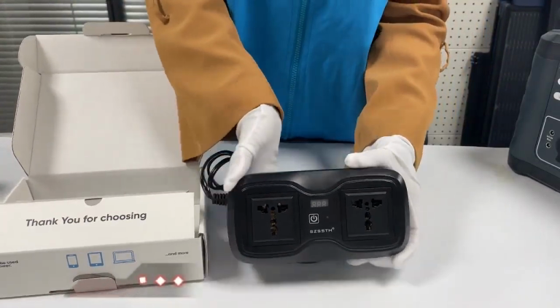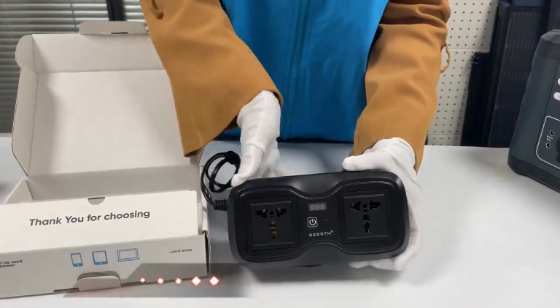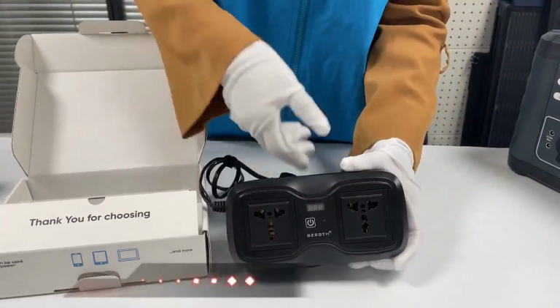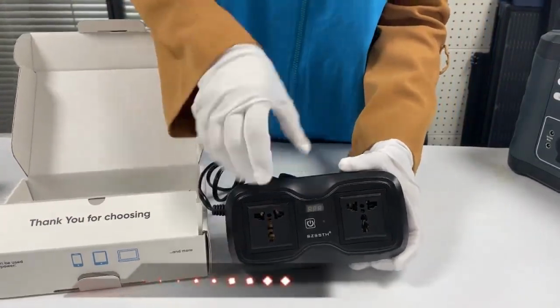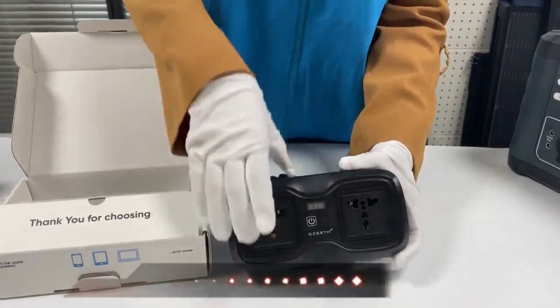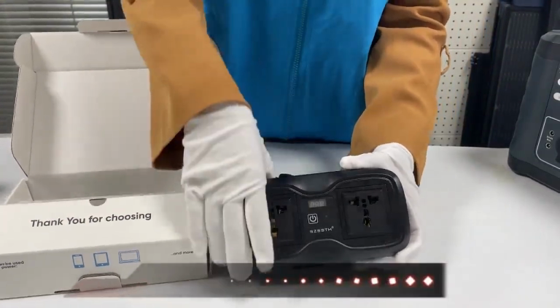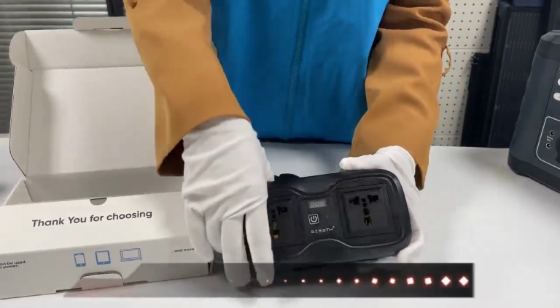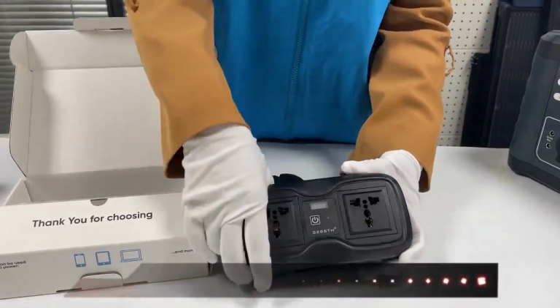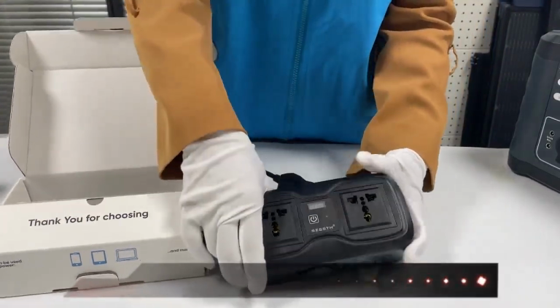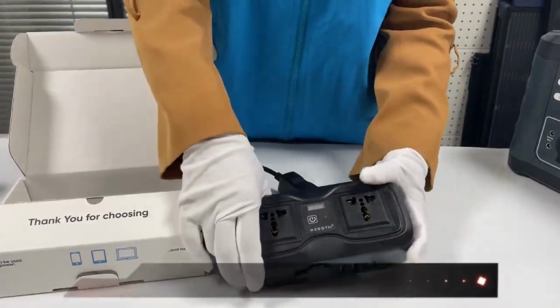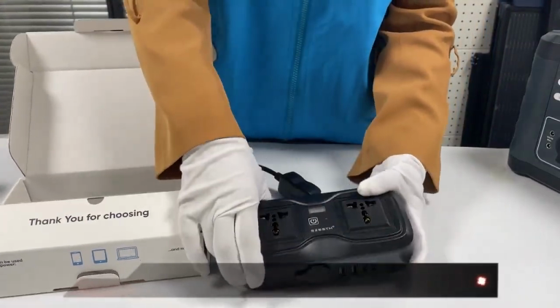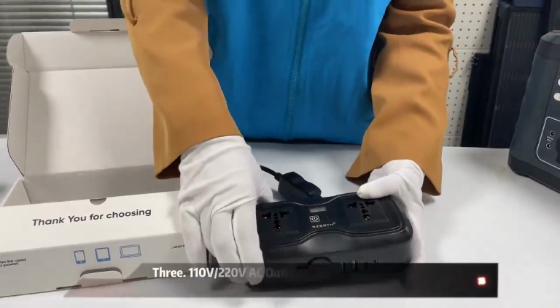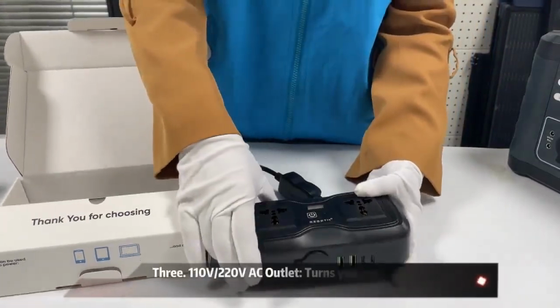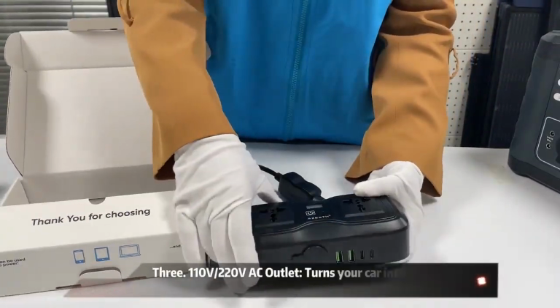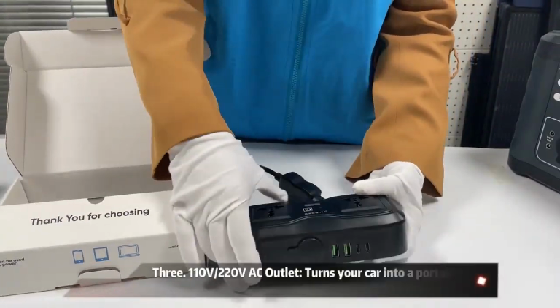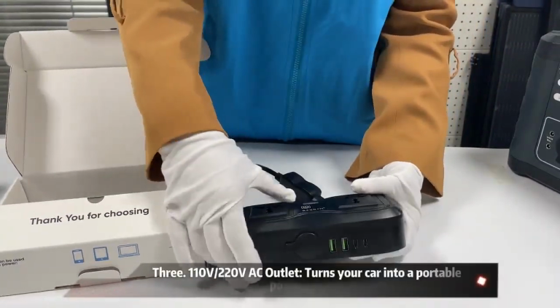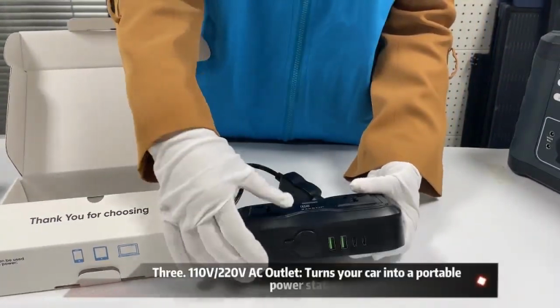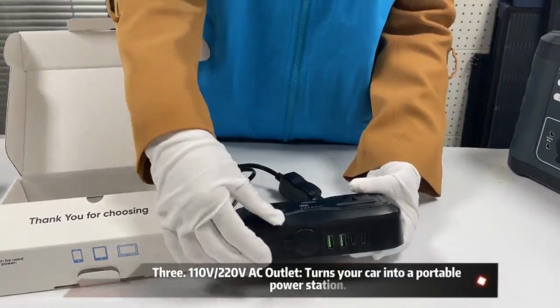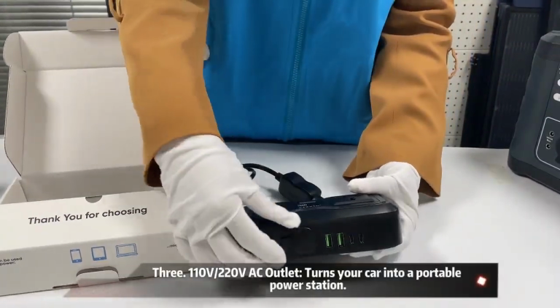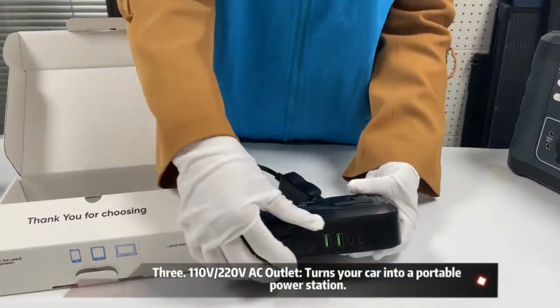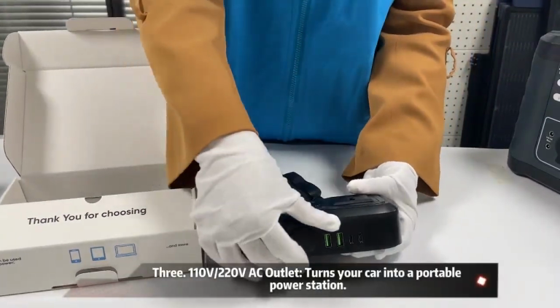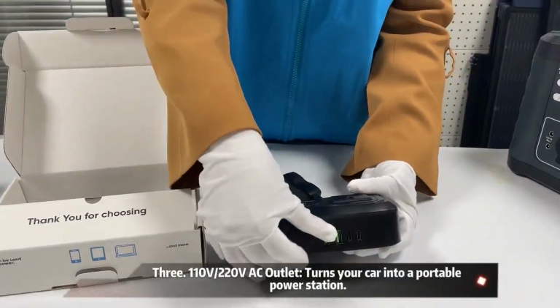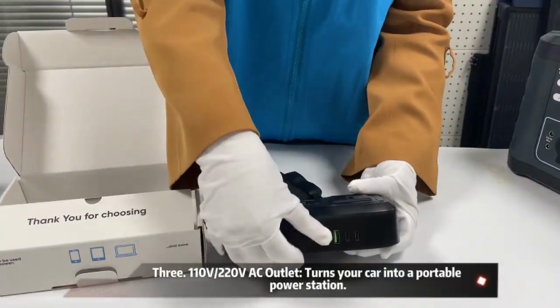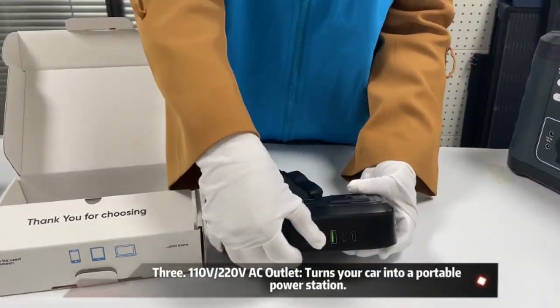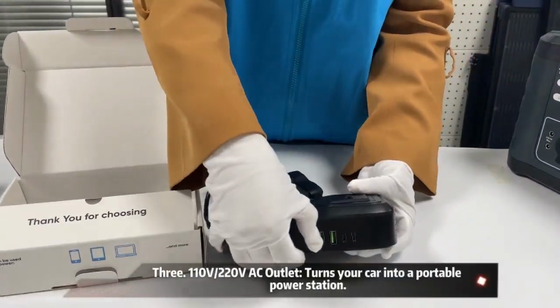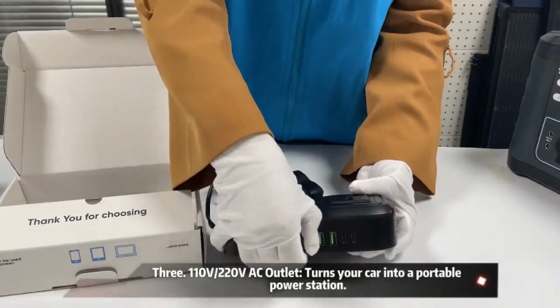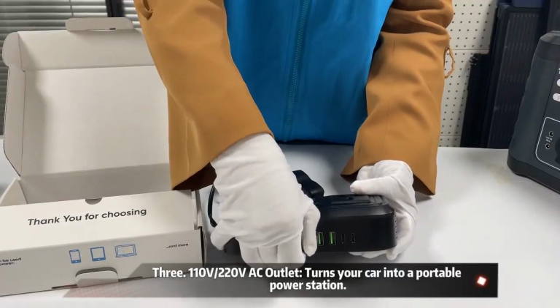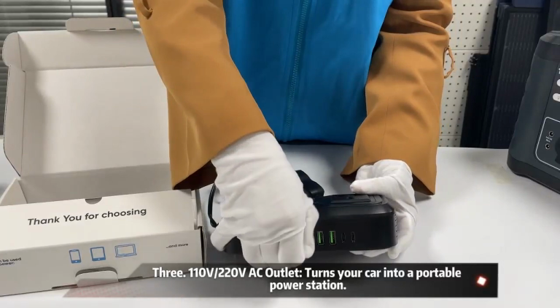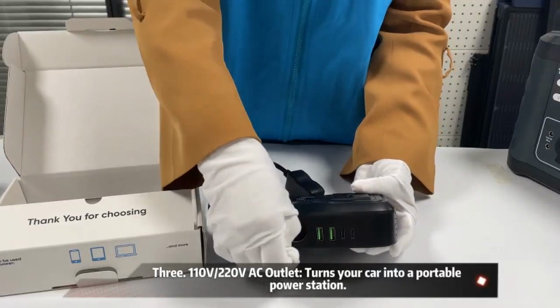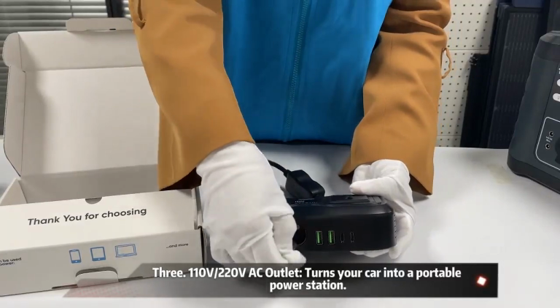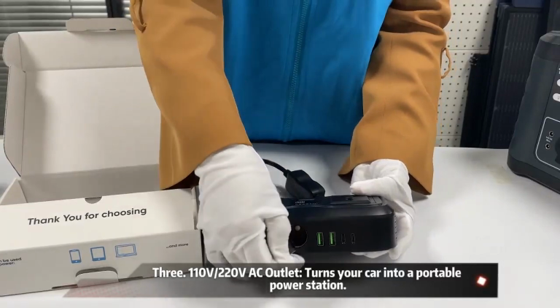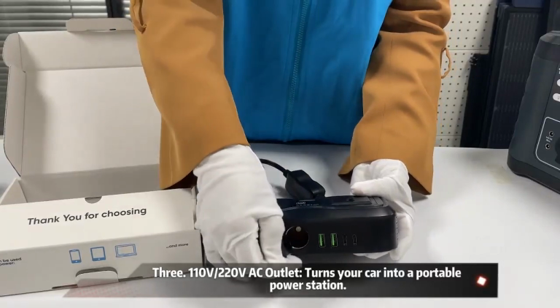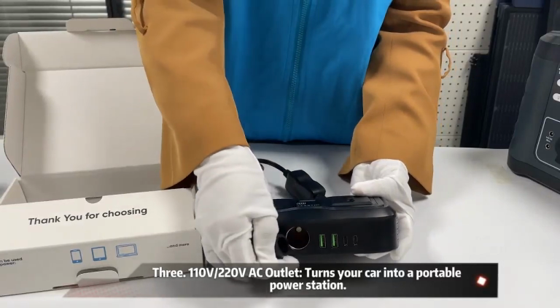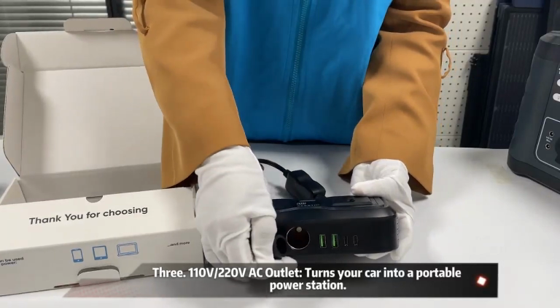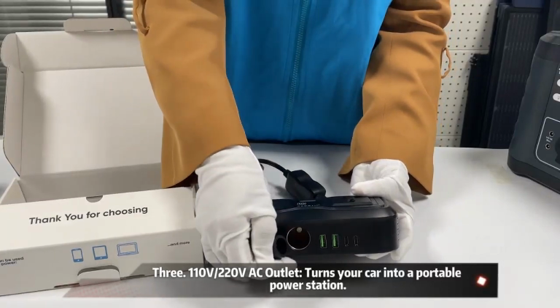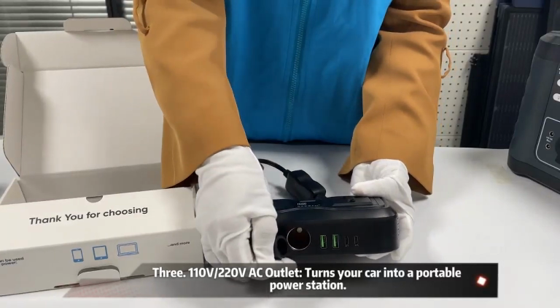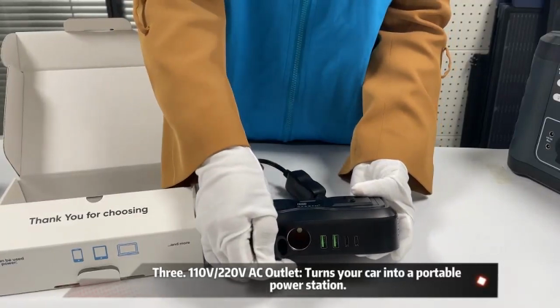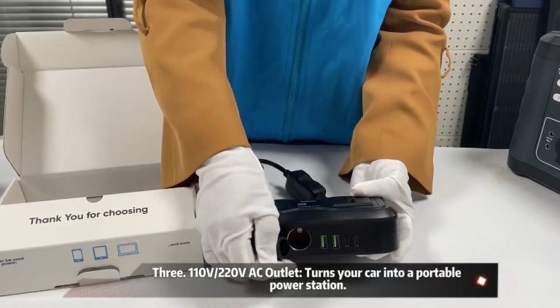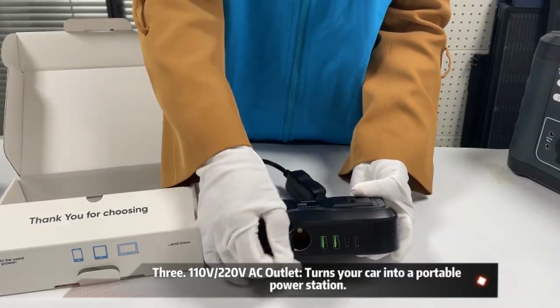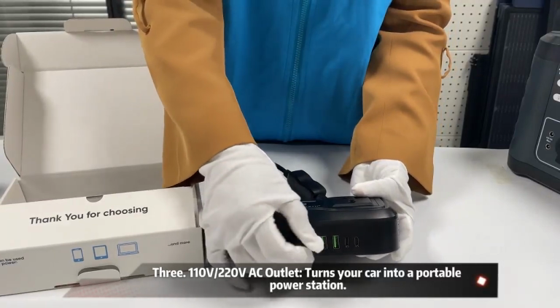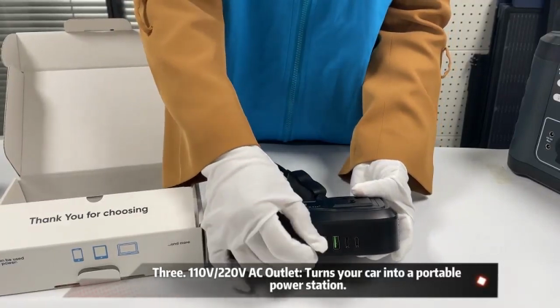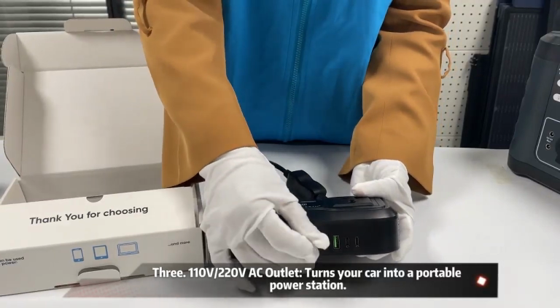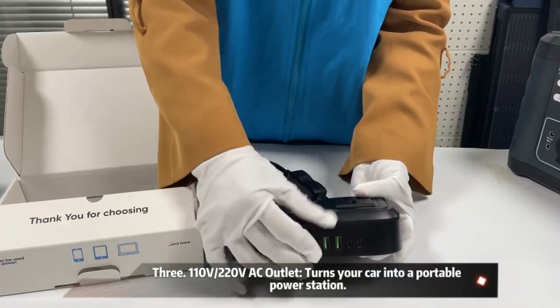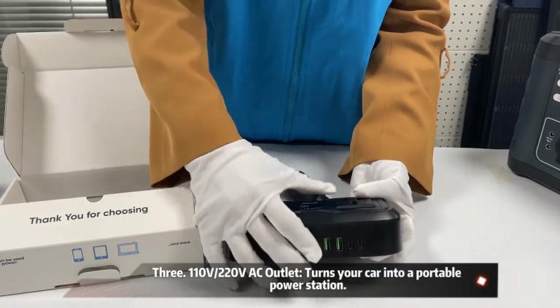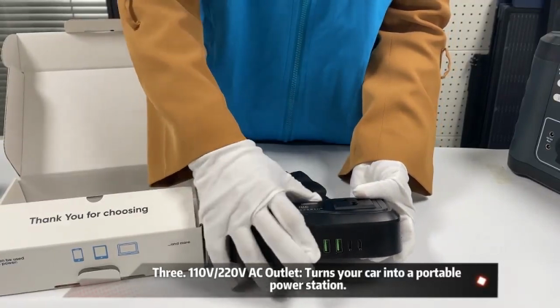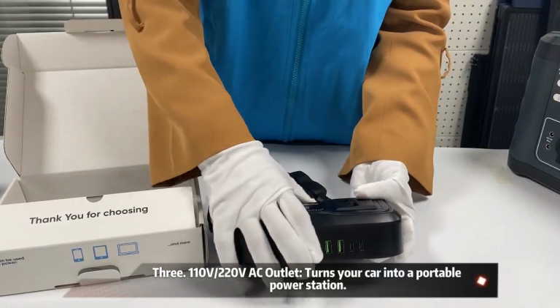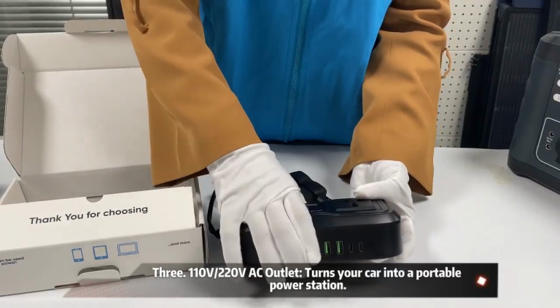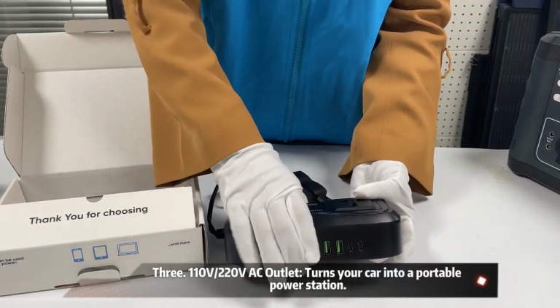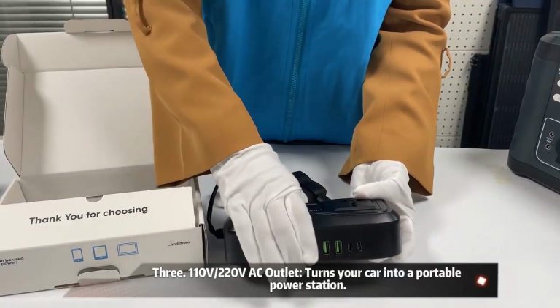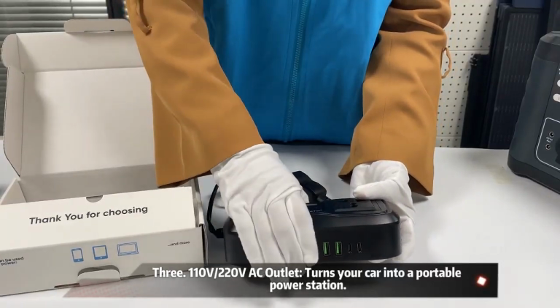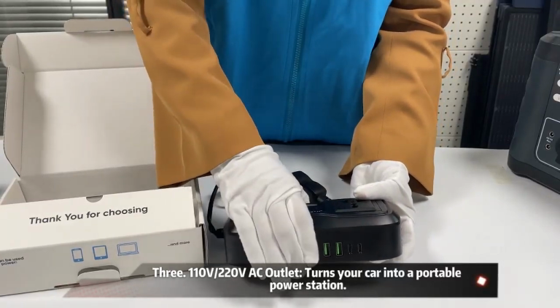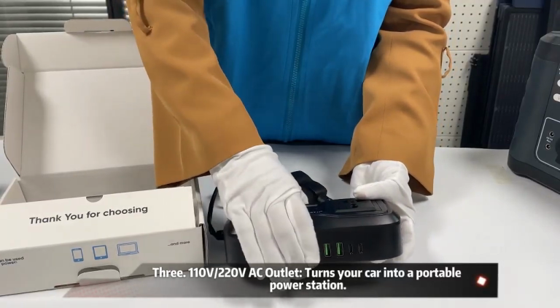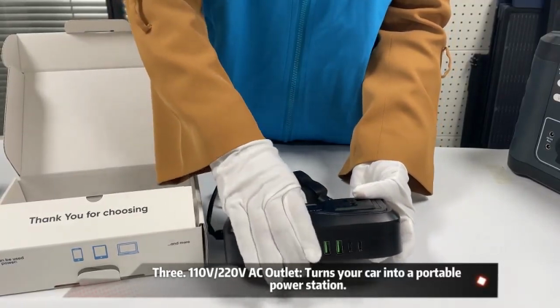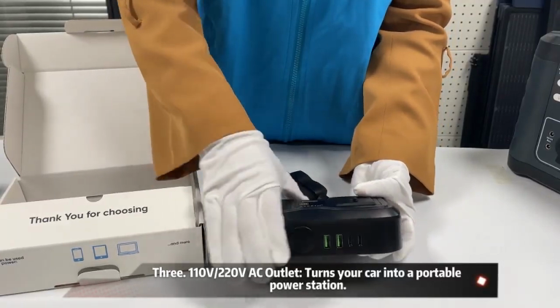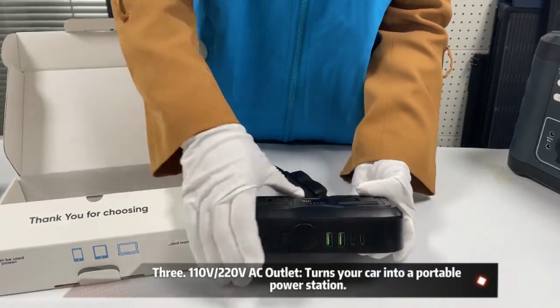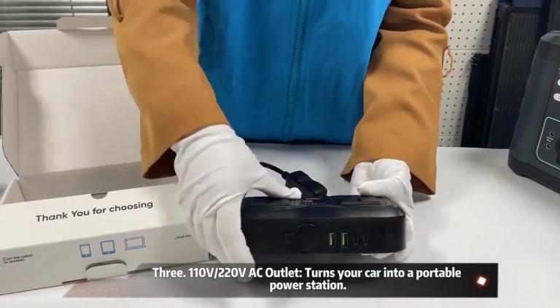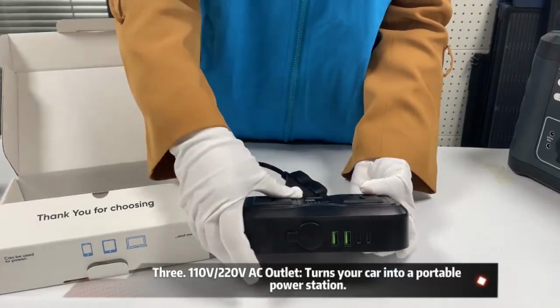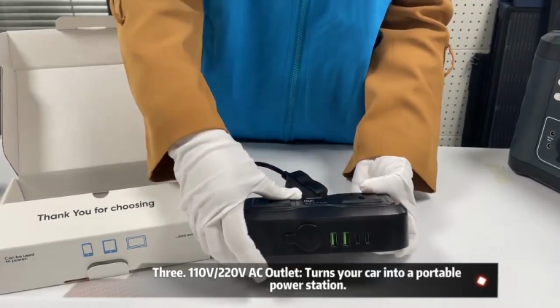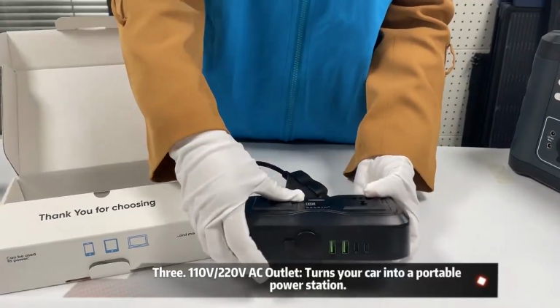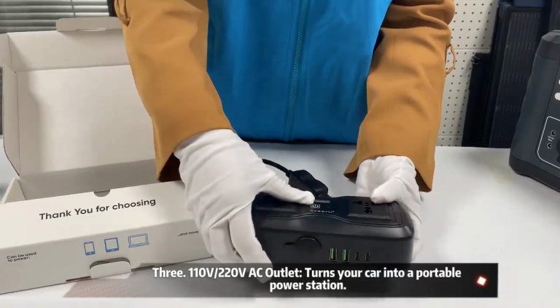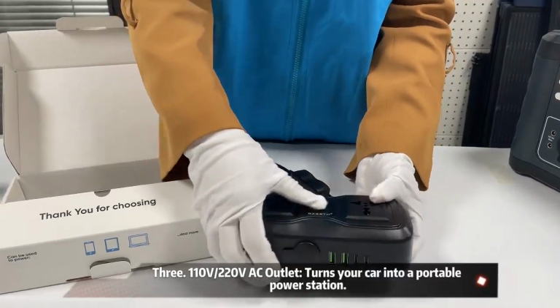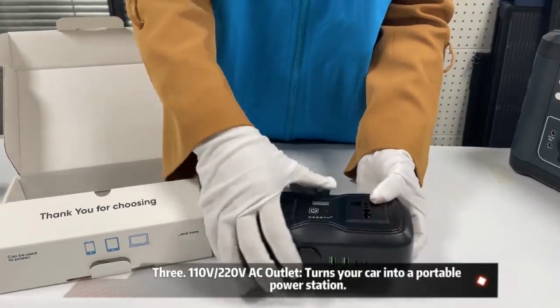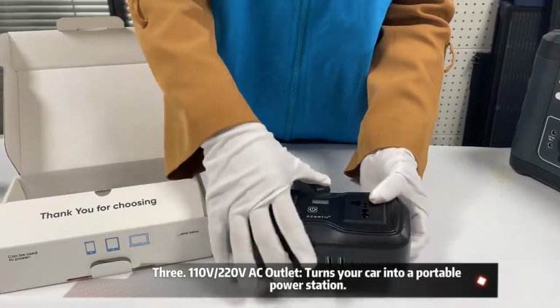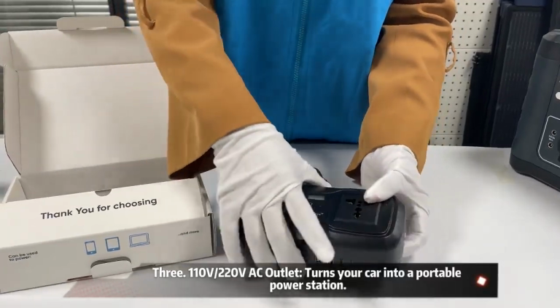3. 110V/220VAC outlet turns your car into a portable power station.